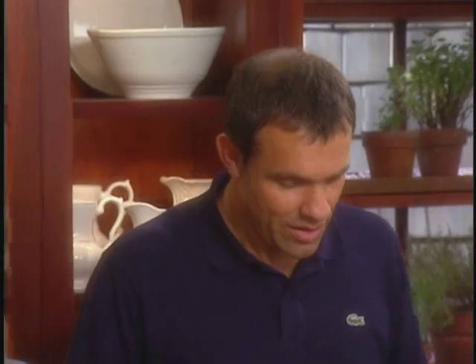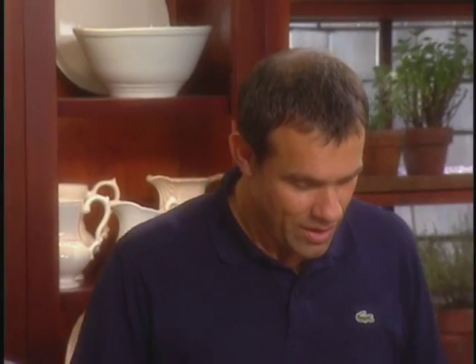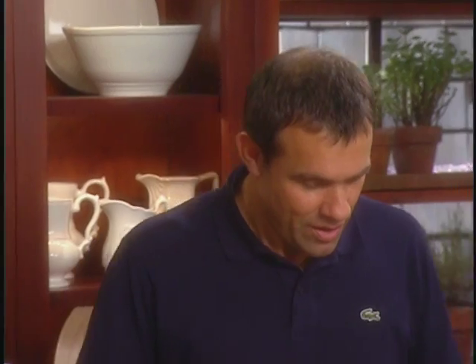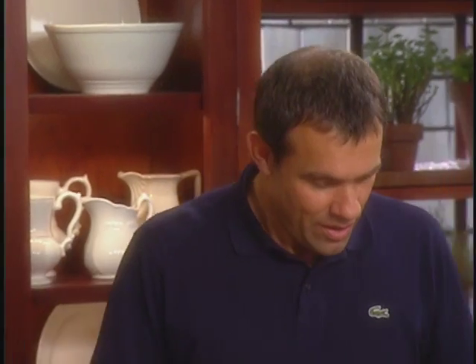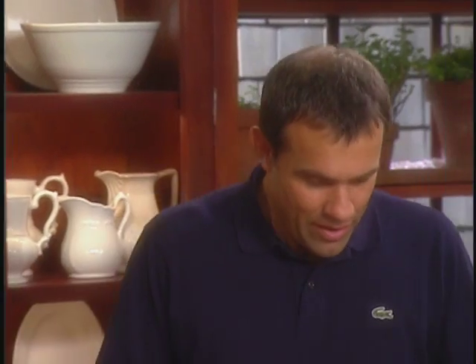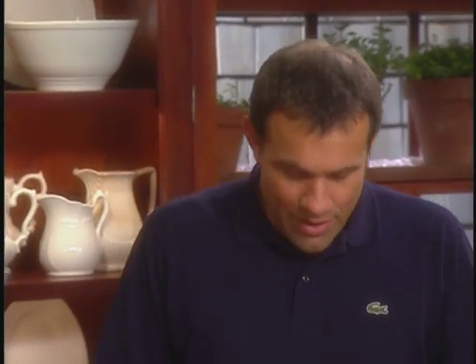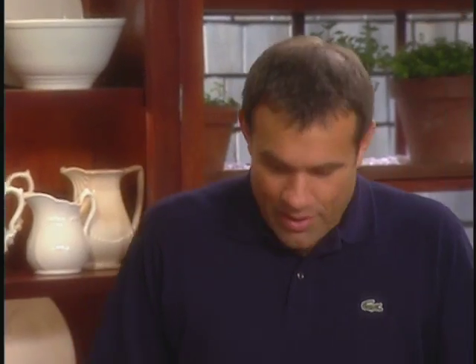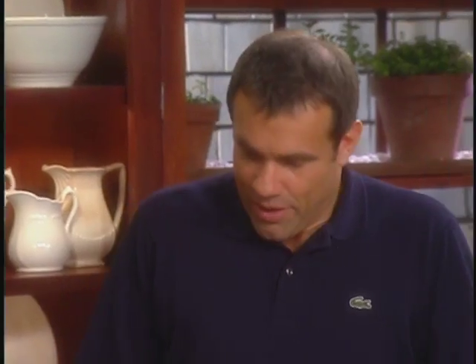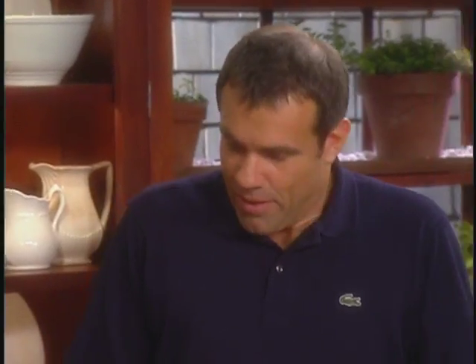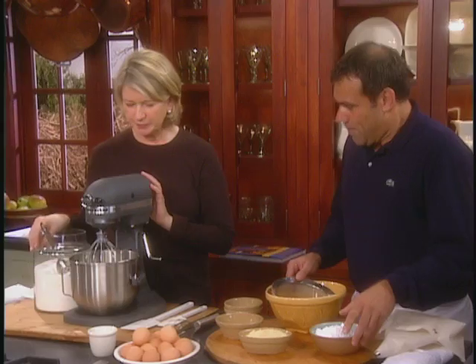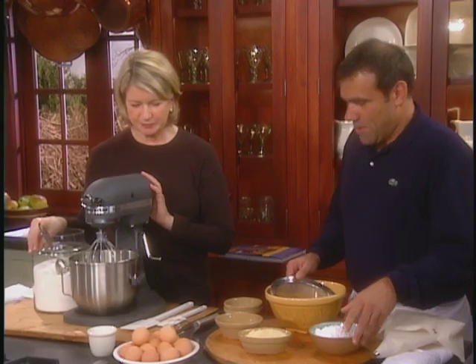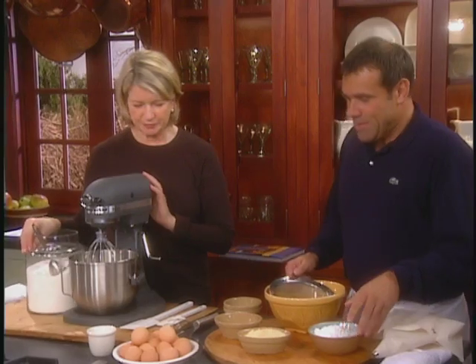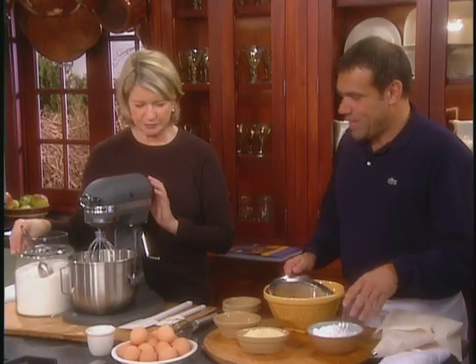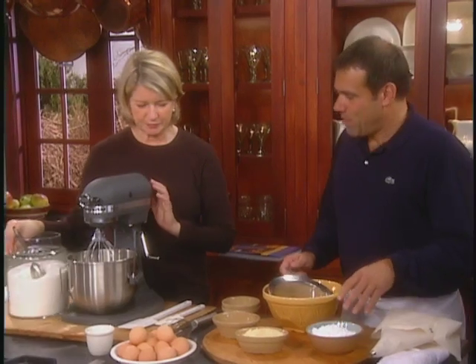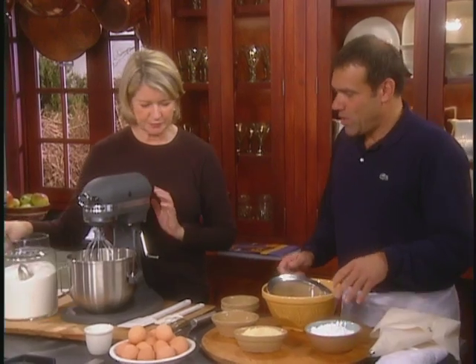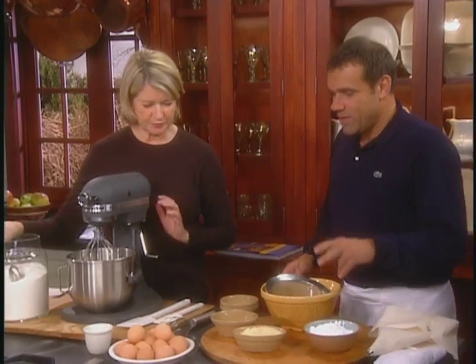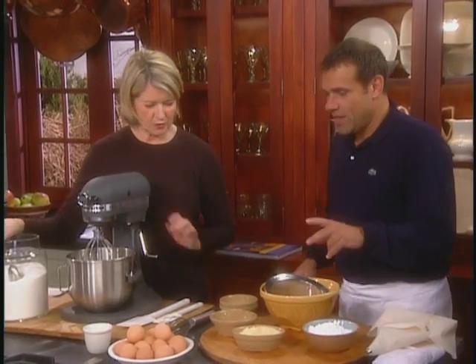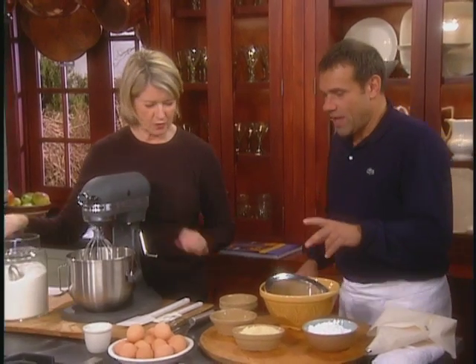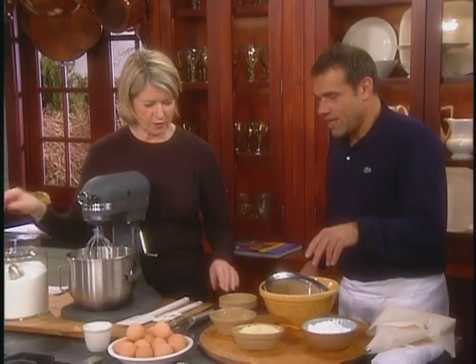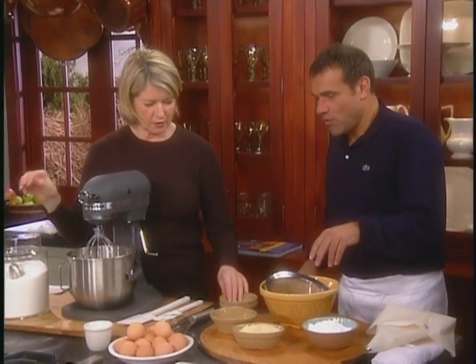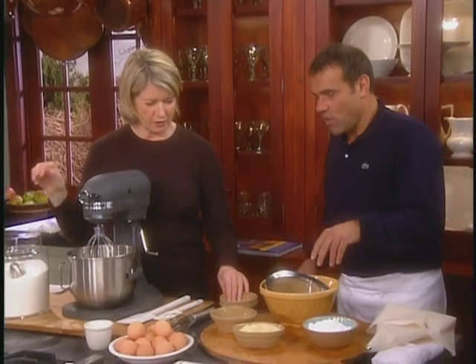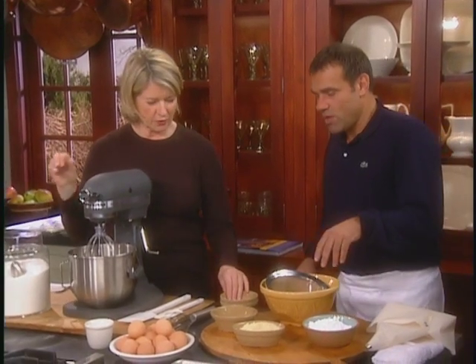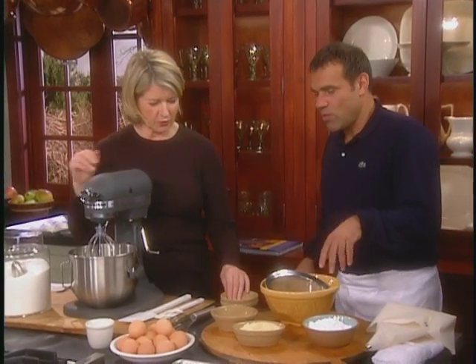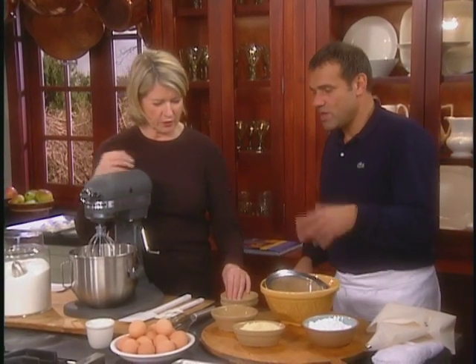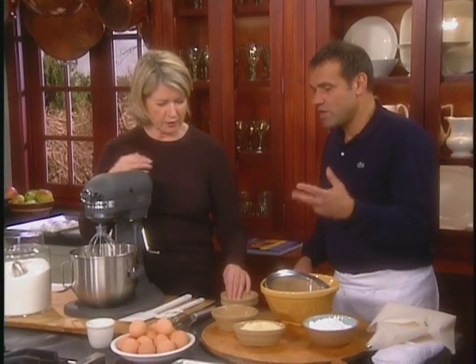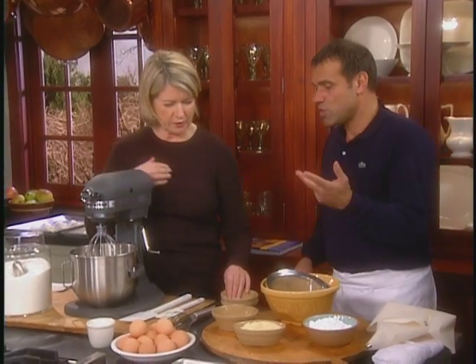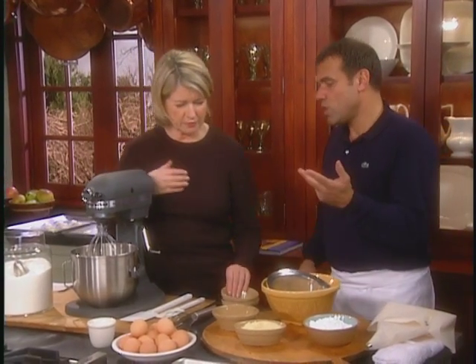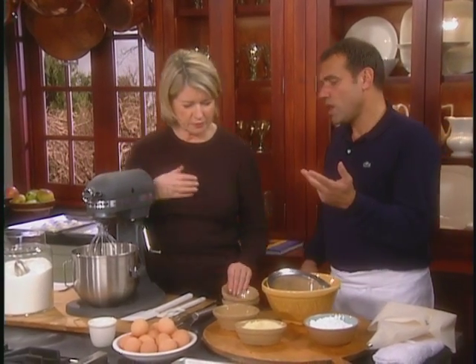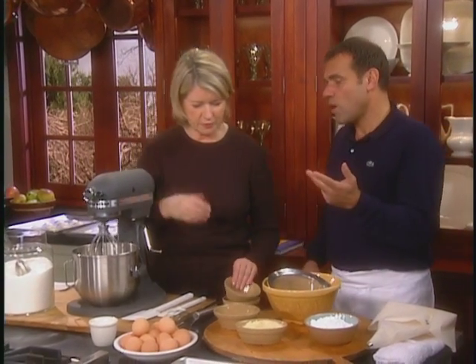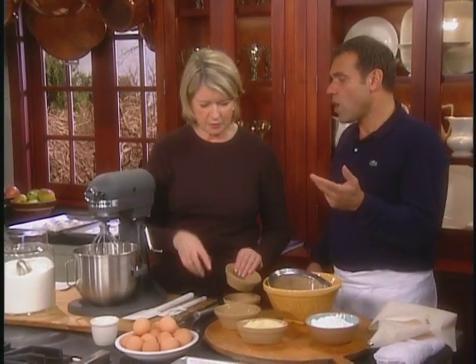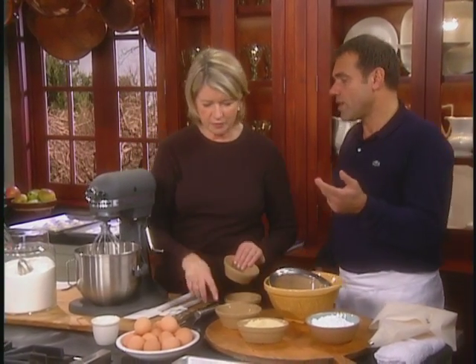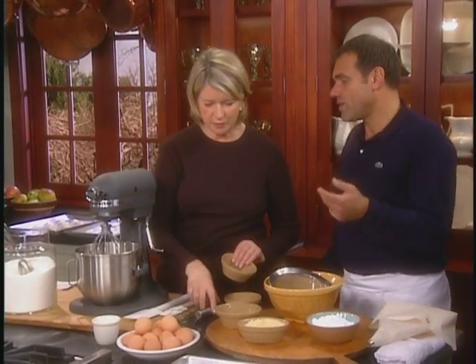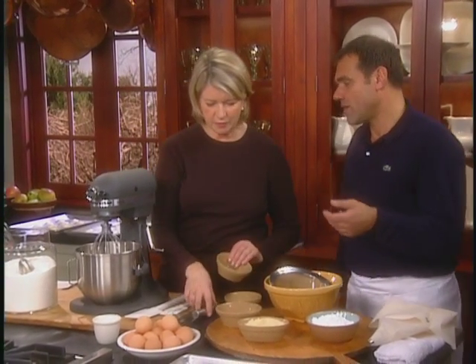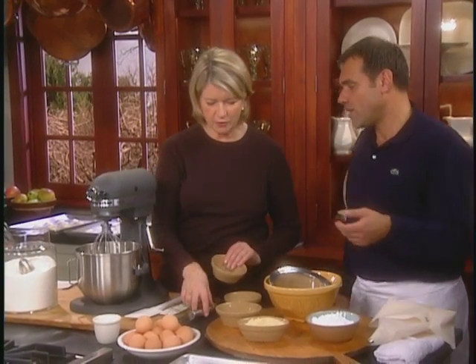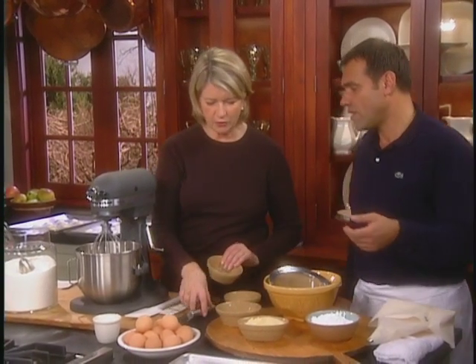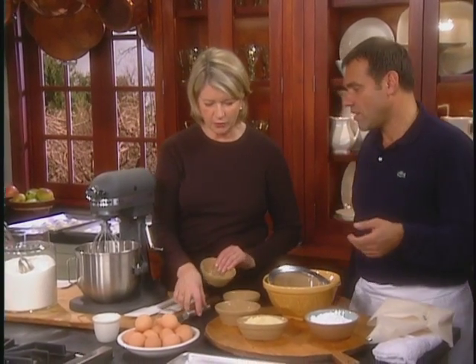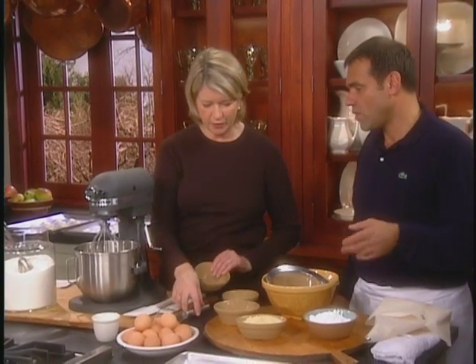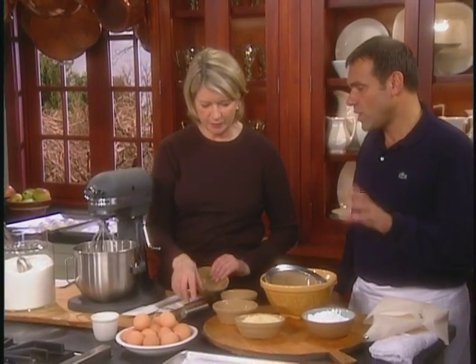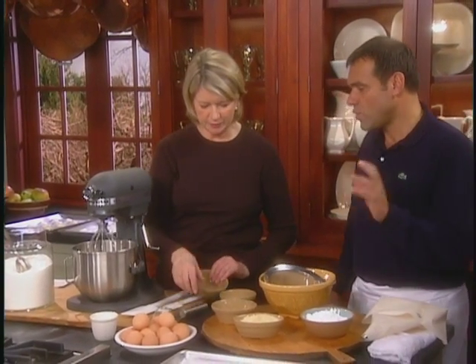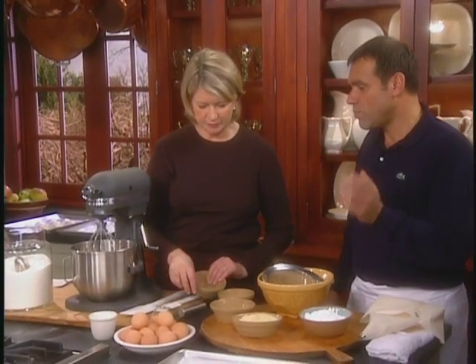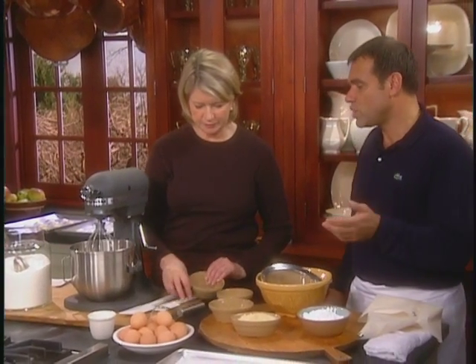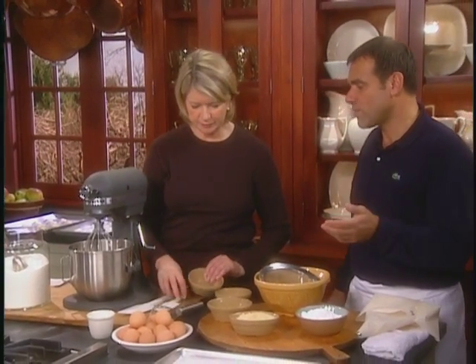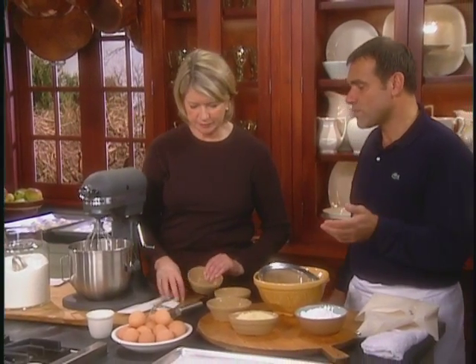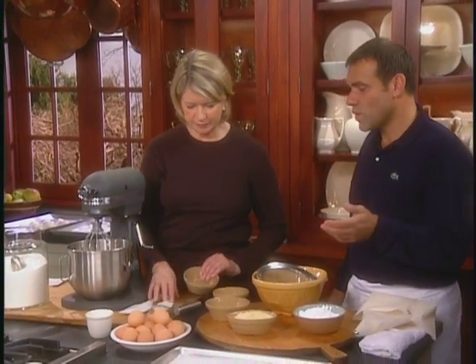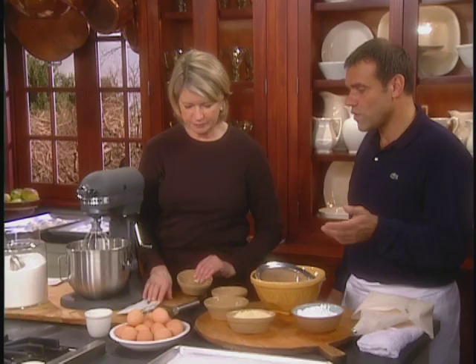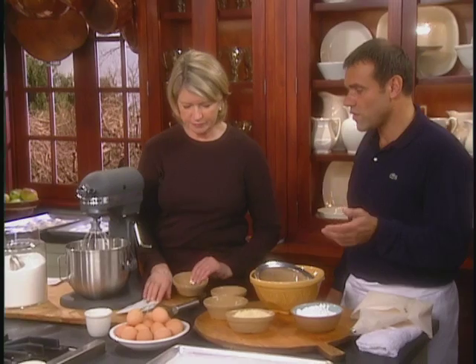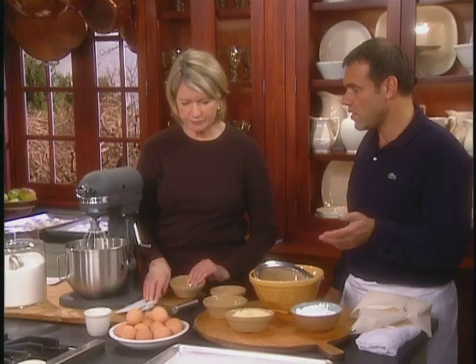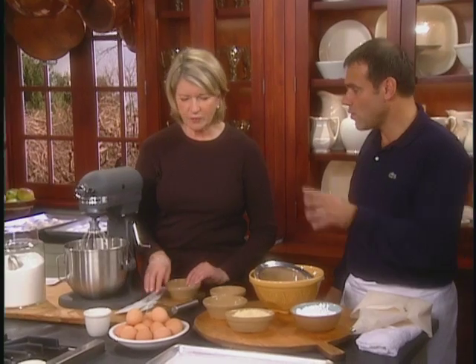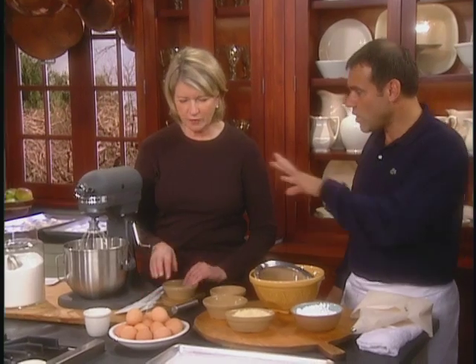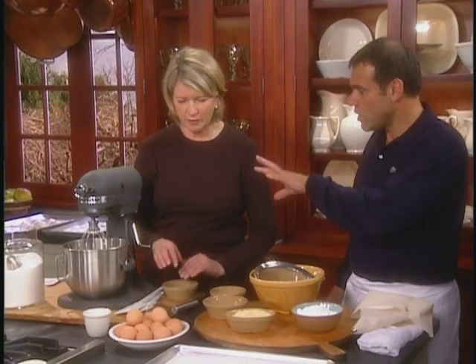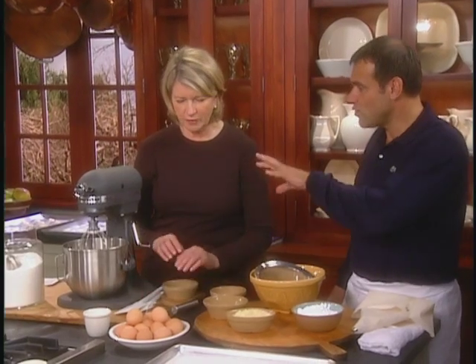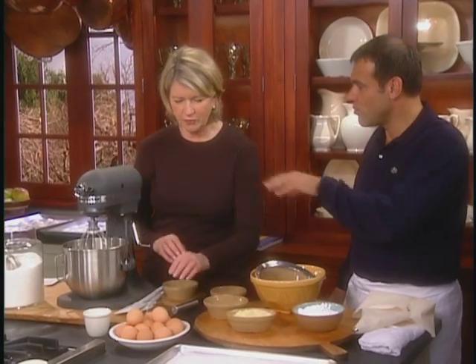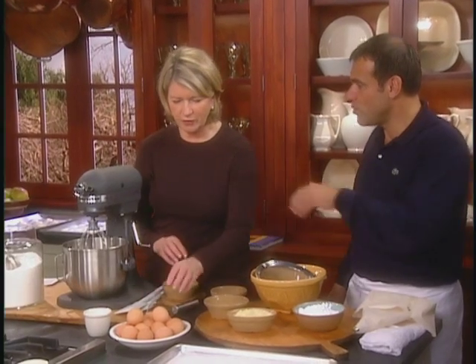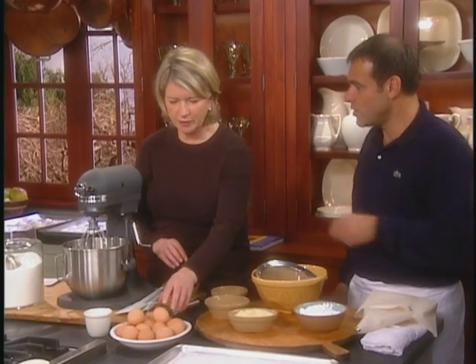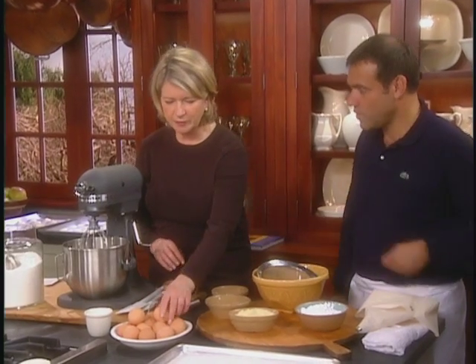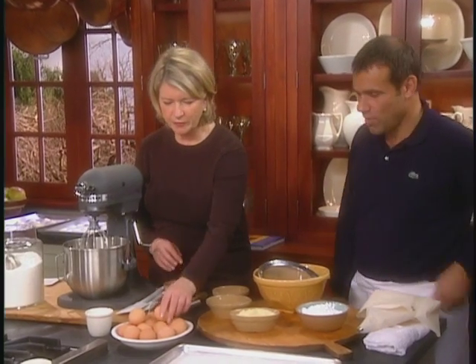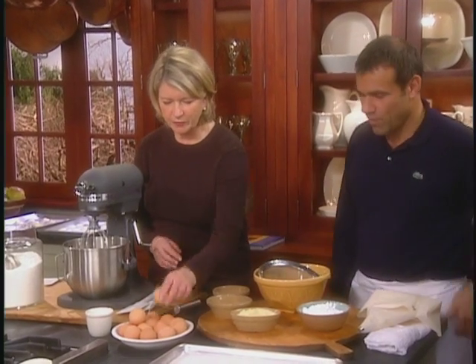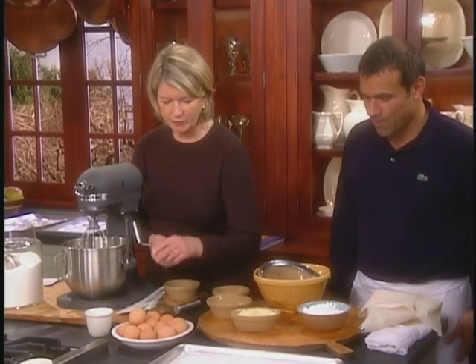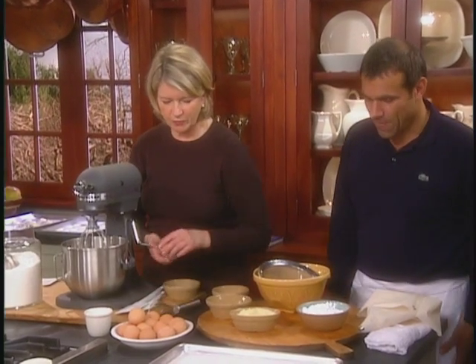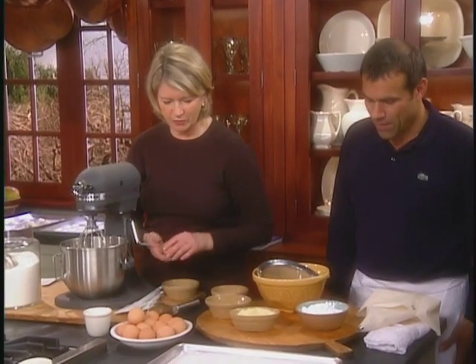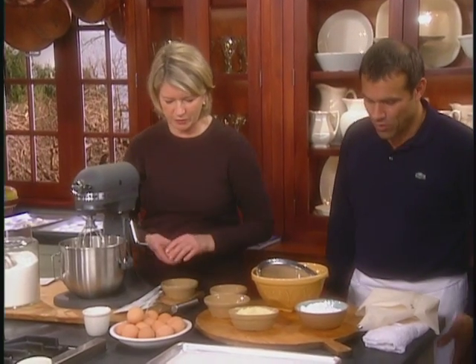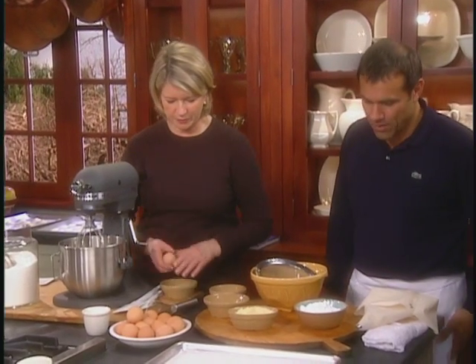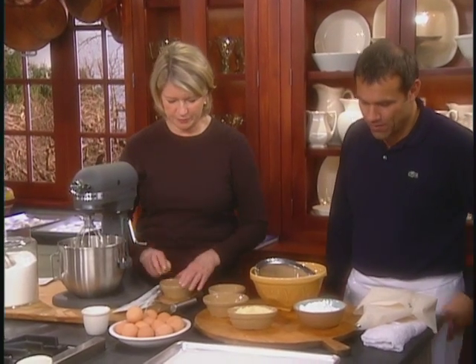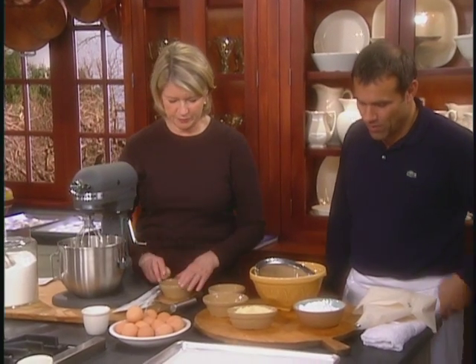Maybe separate the eggs for me. We need three egg whites and a pinch of salt that we're going to put in the mixer.